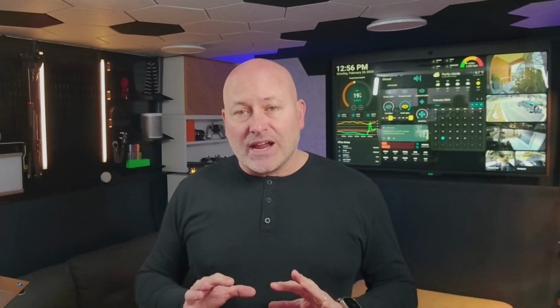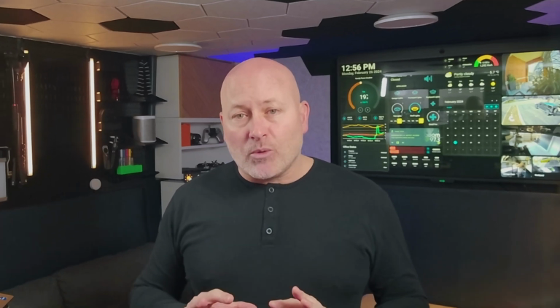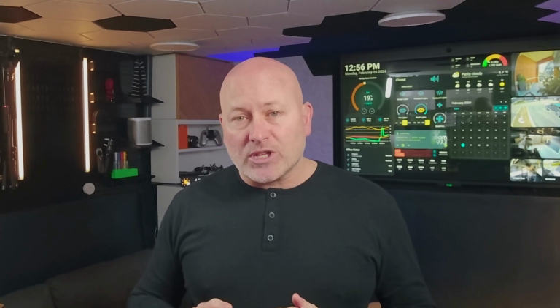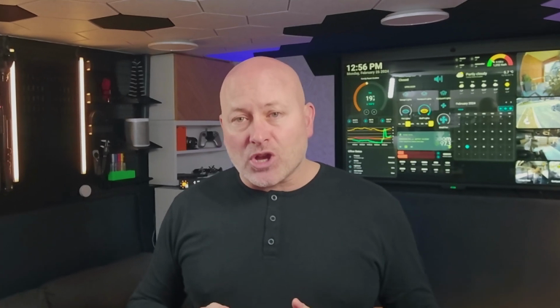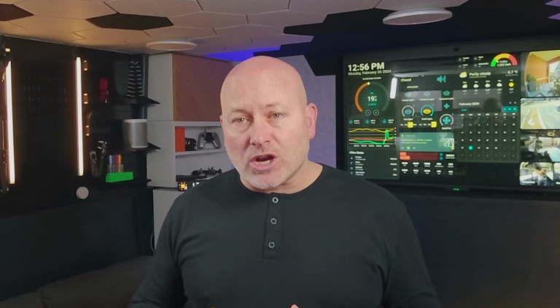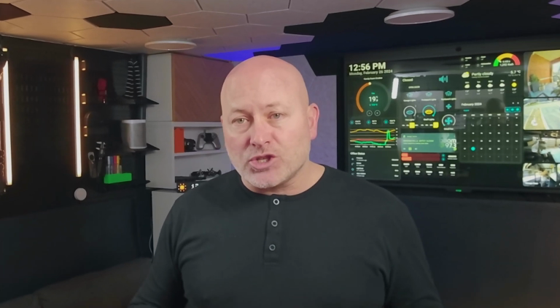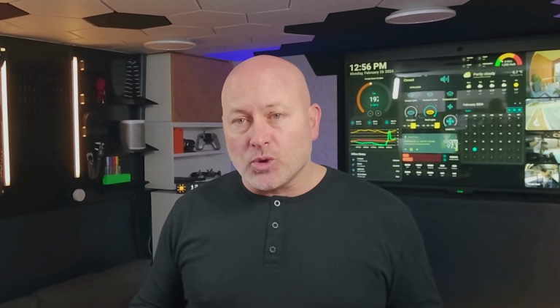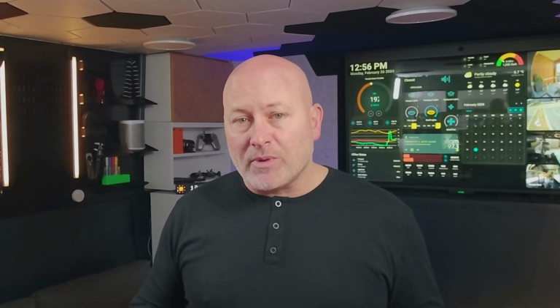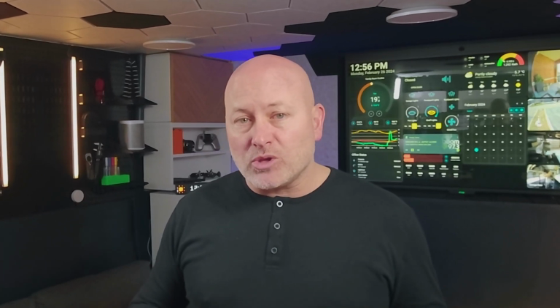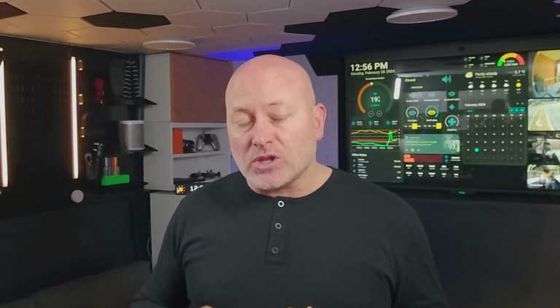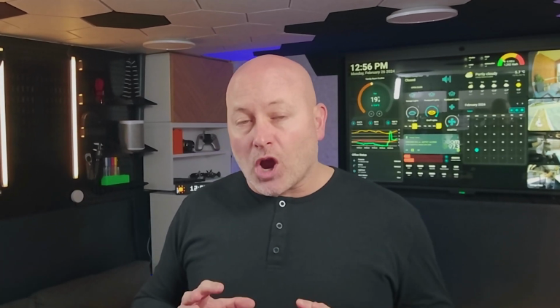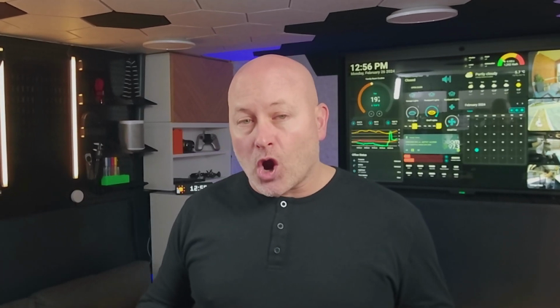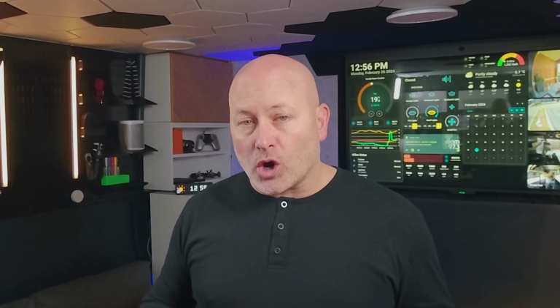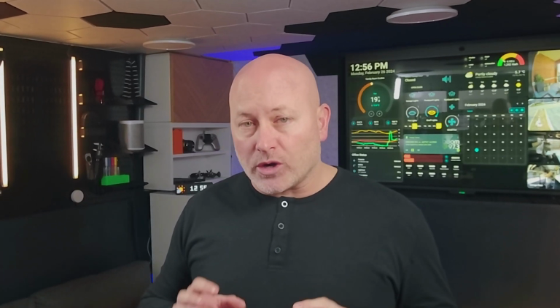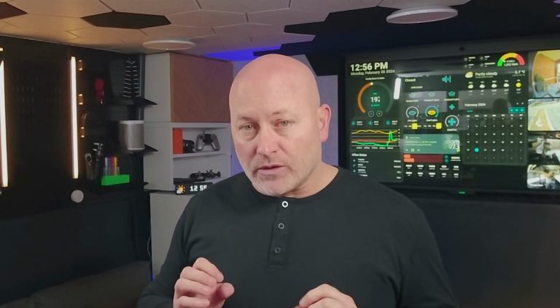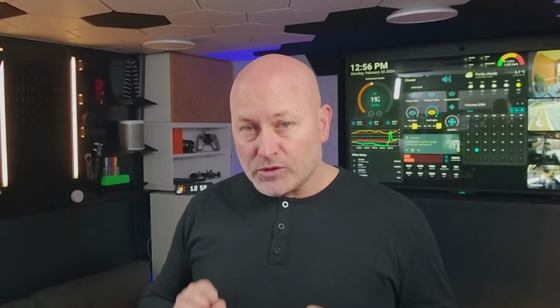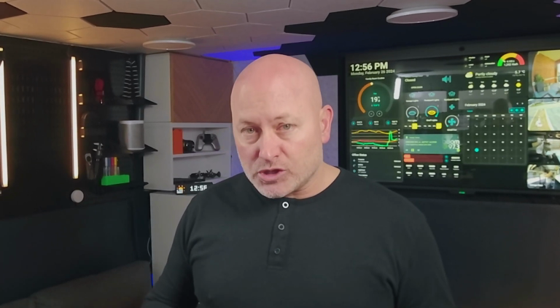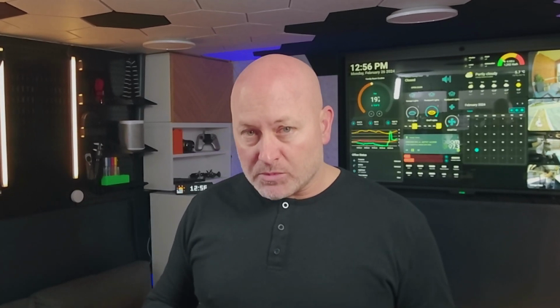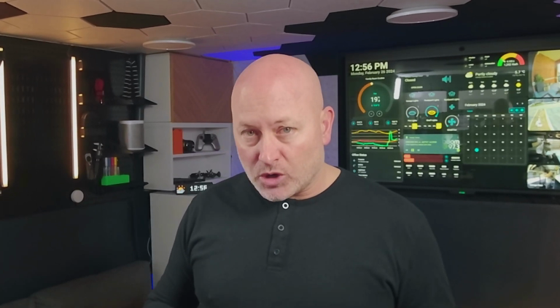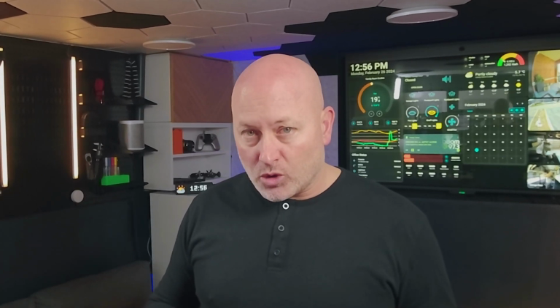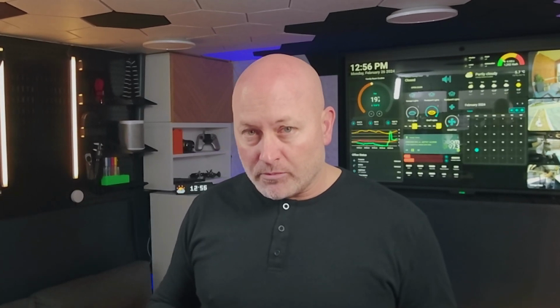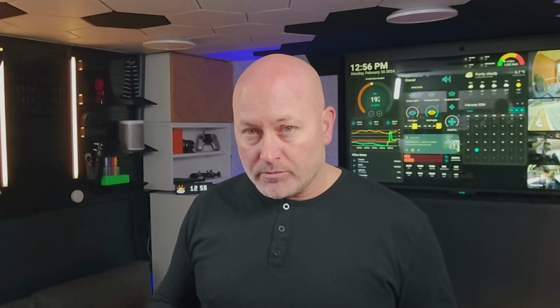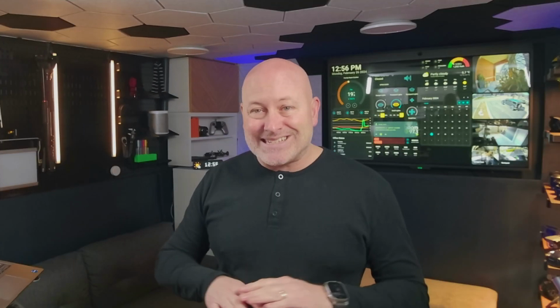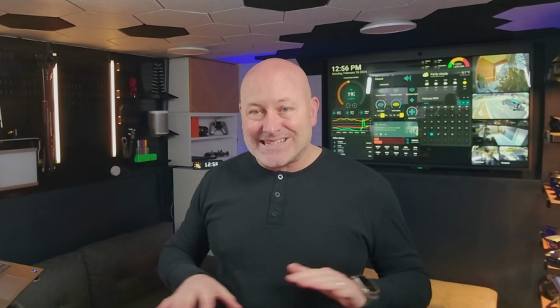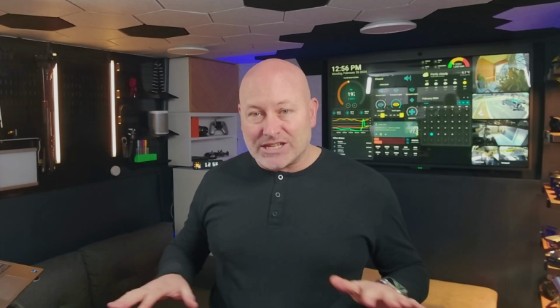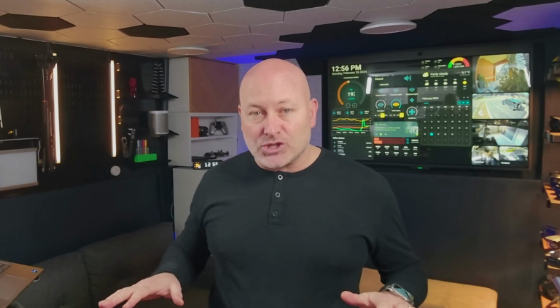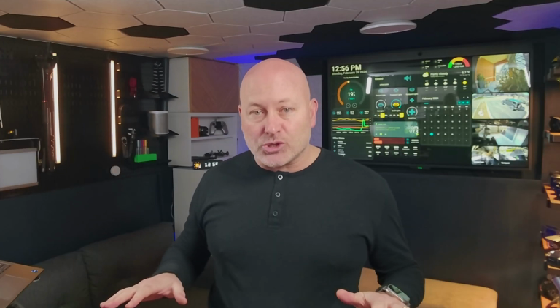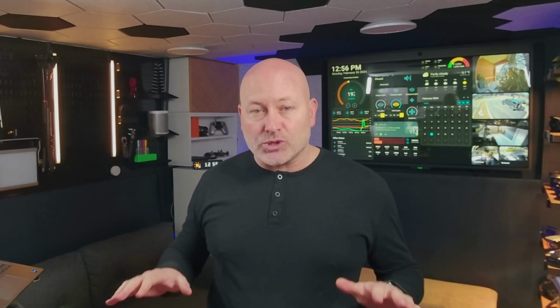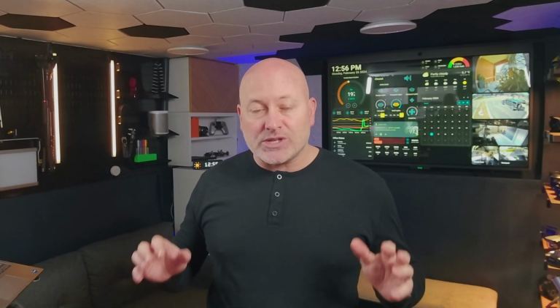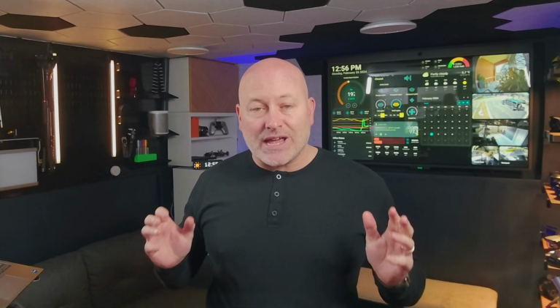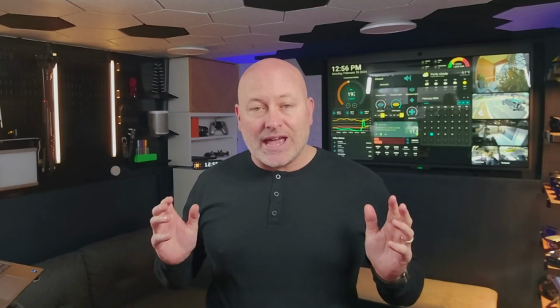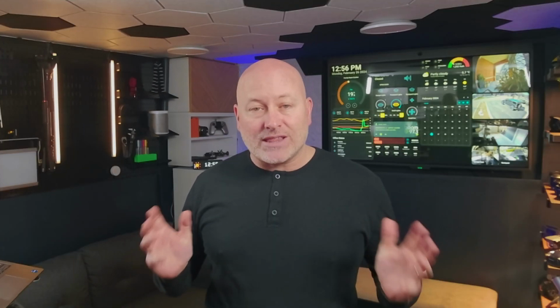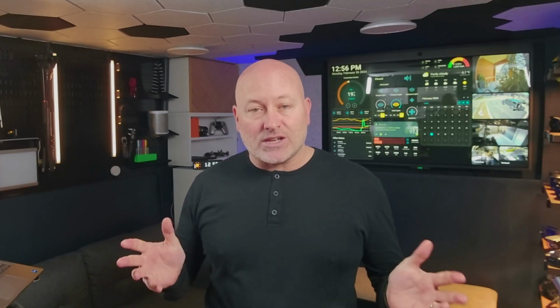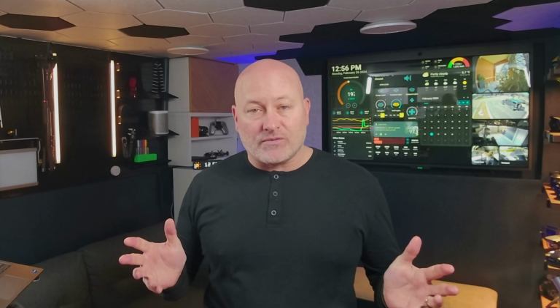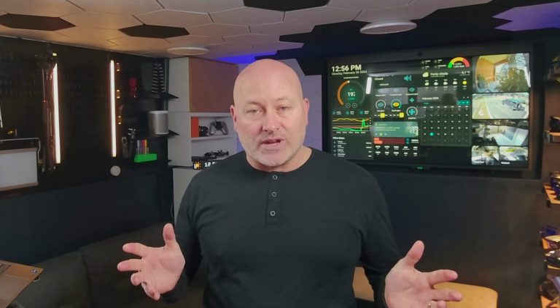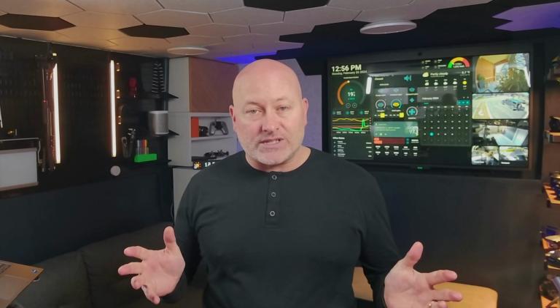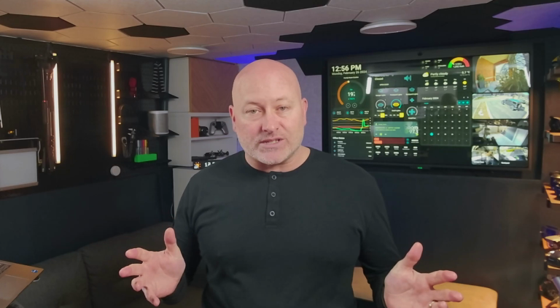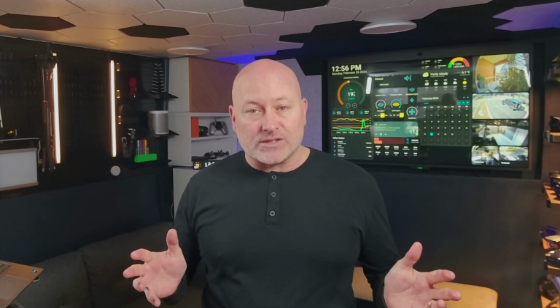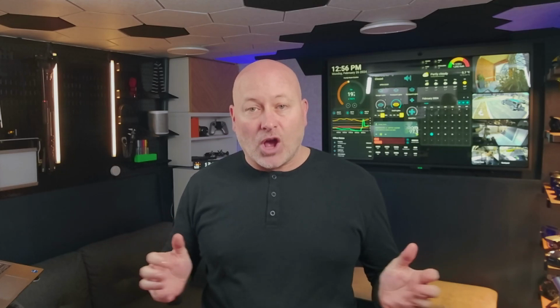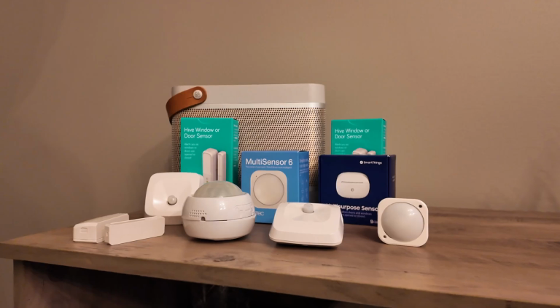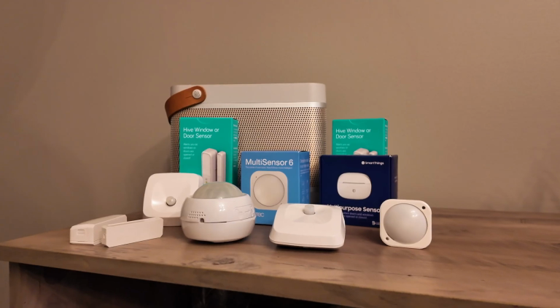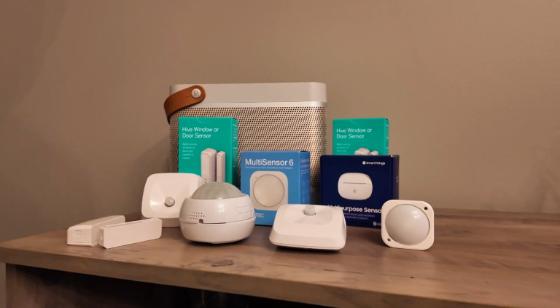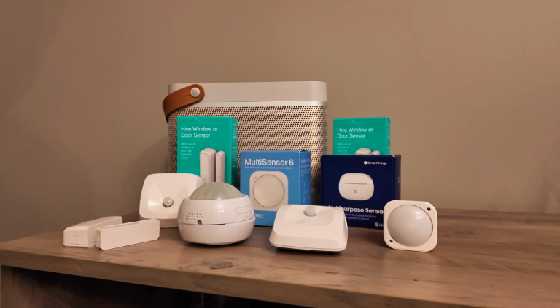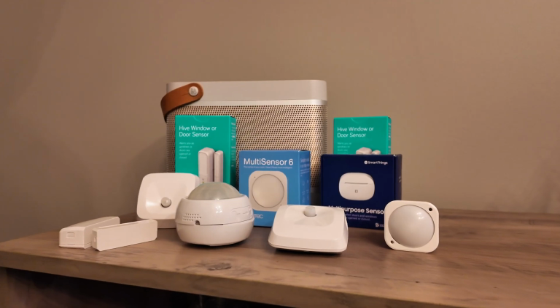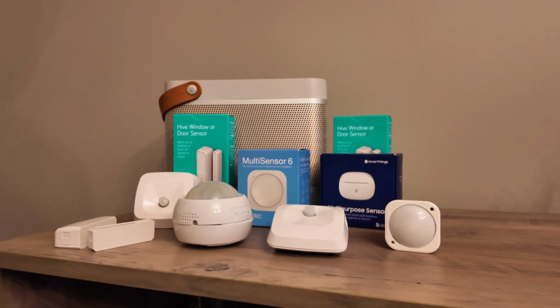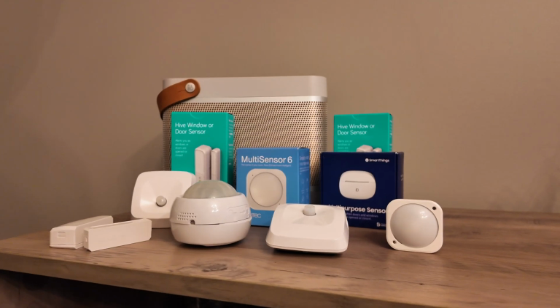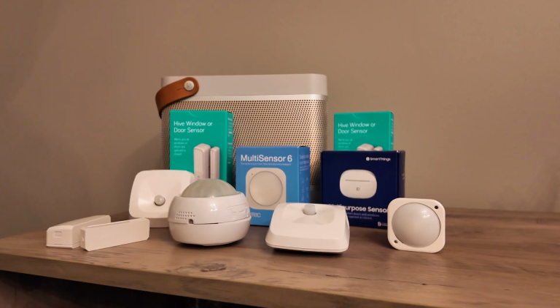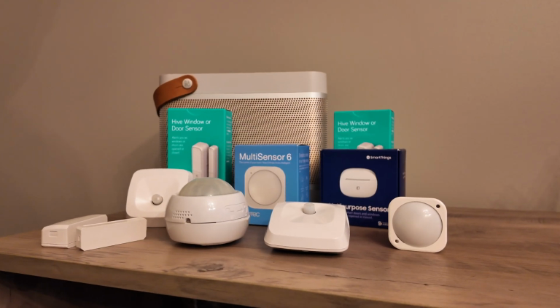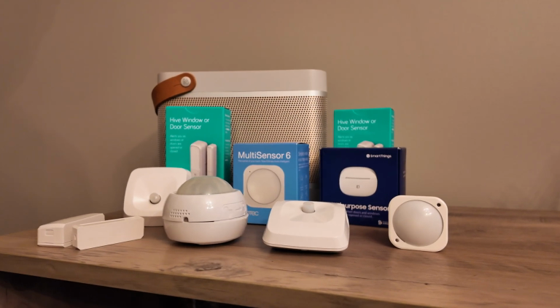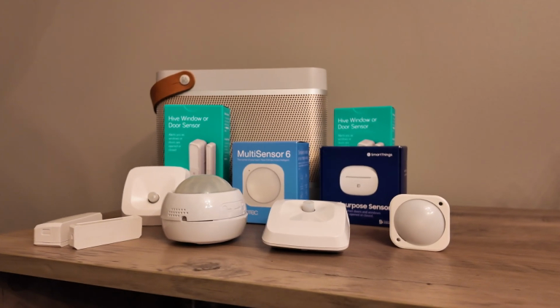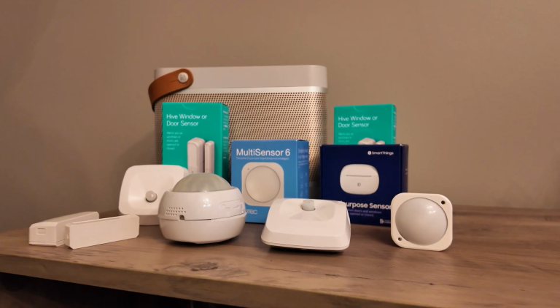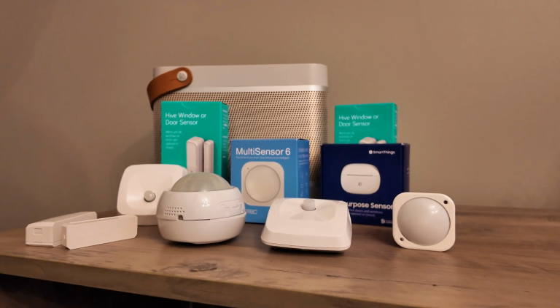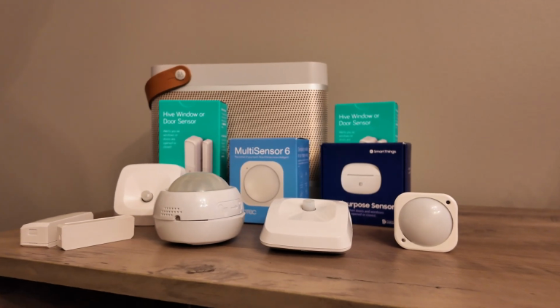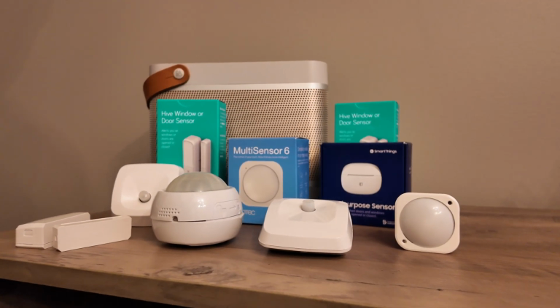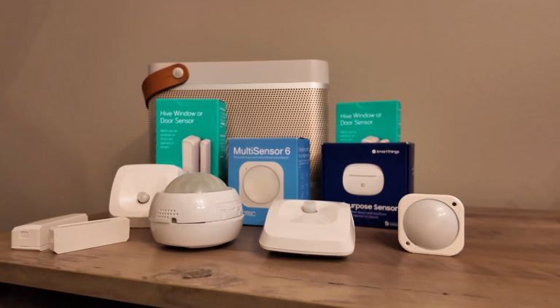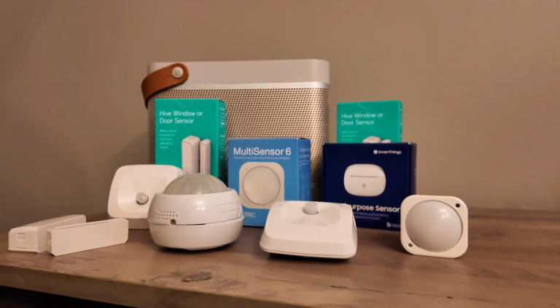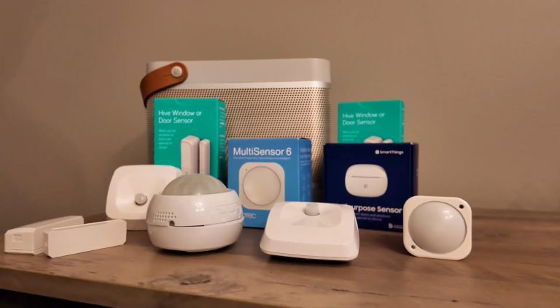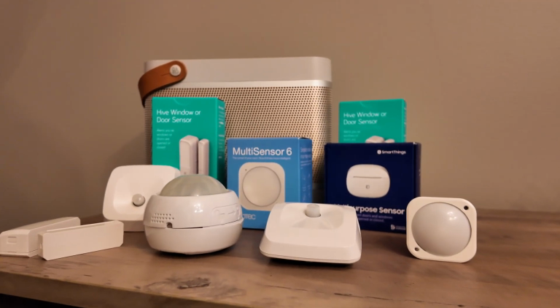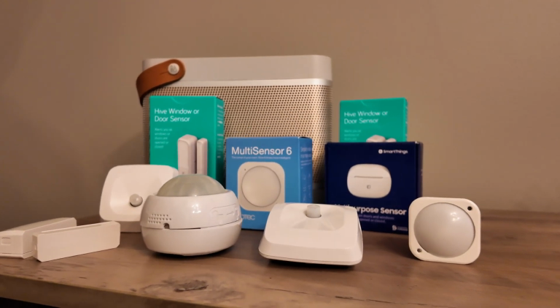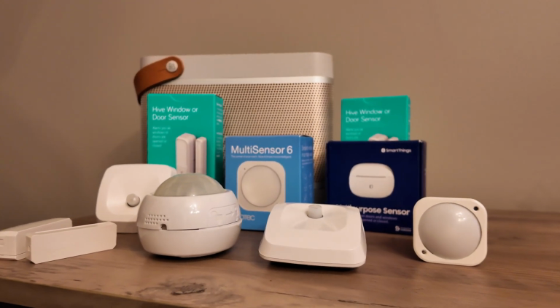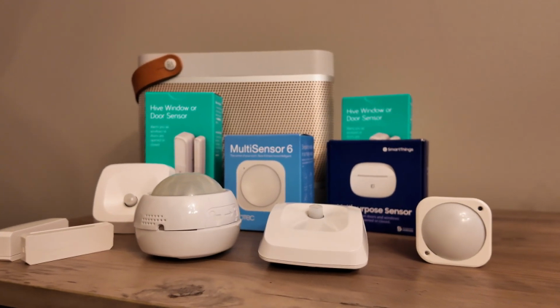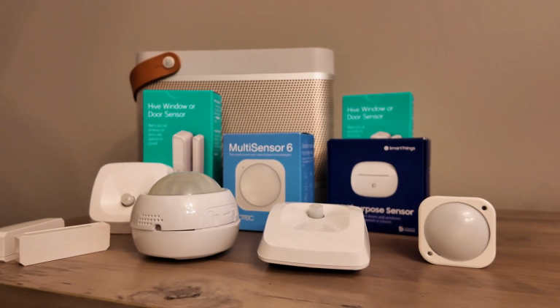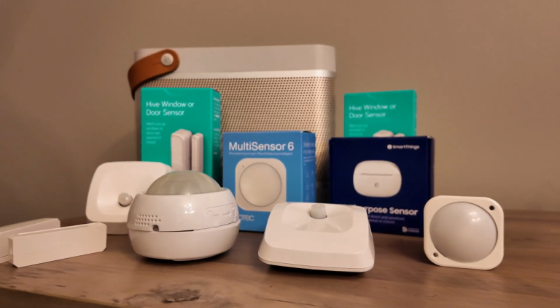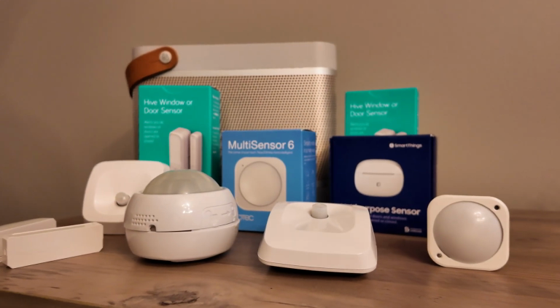Today I want to talk to you about the heart of your smart home — sensors and the devices. All the things that actually add the smarts to your home.